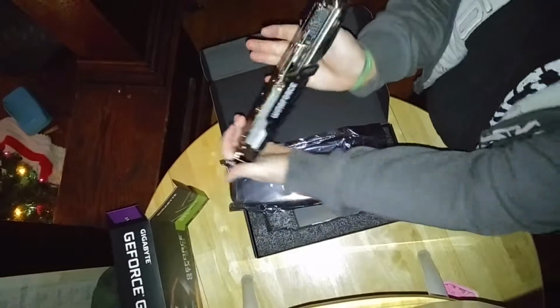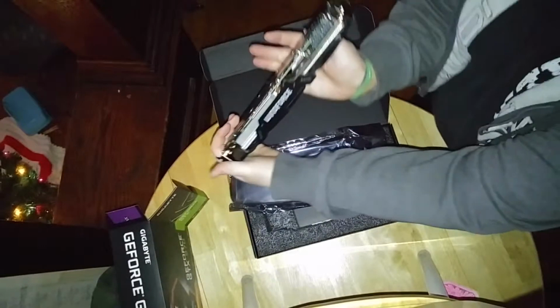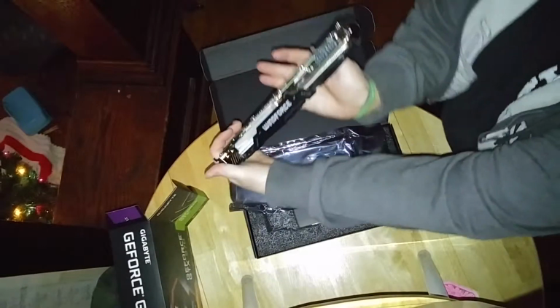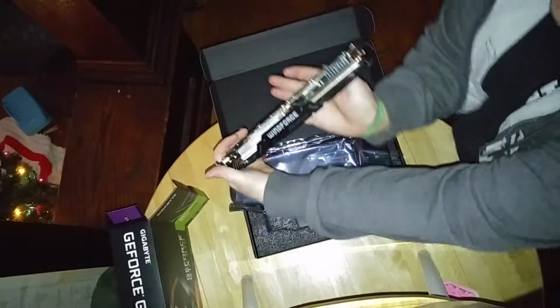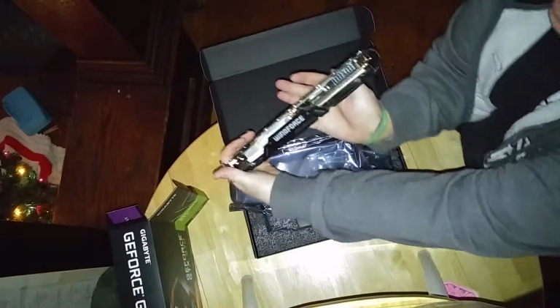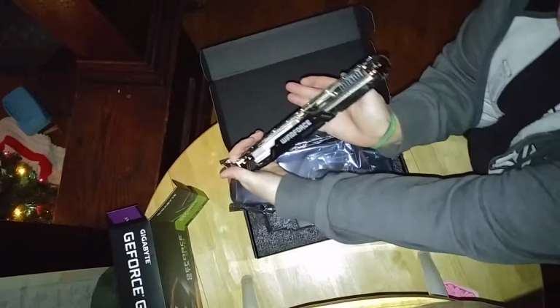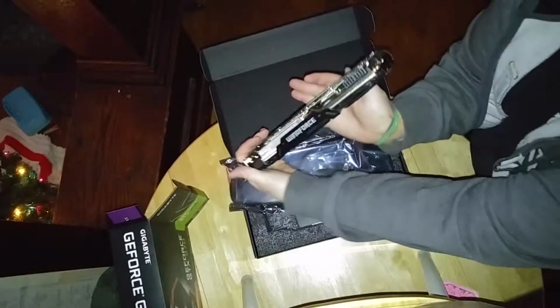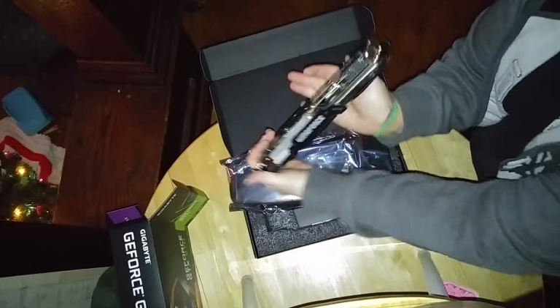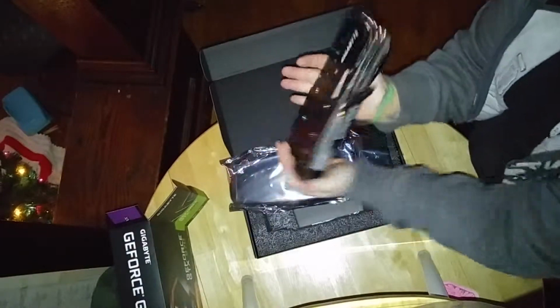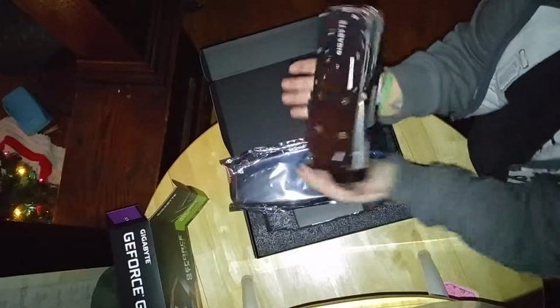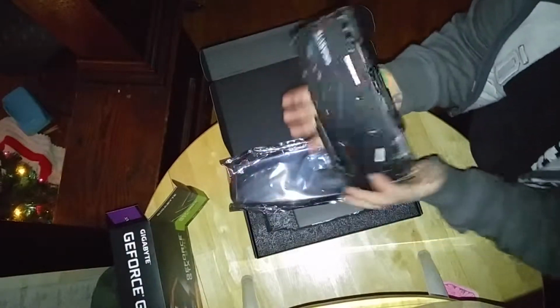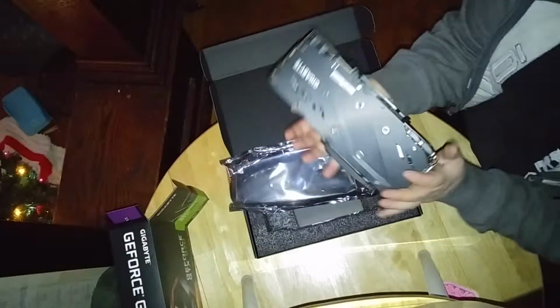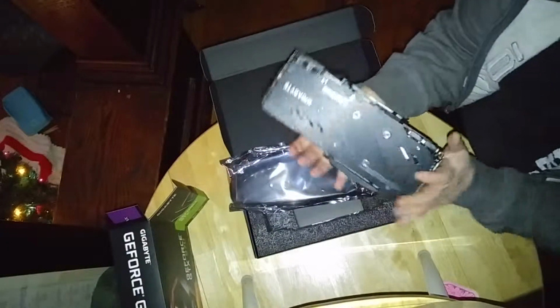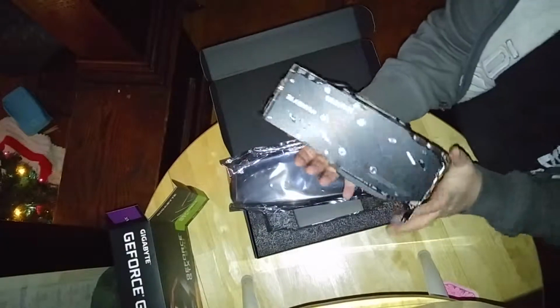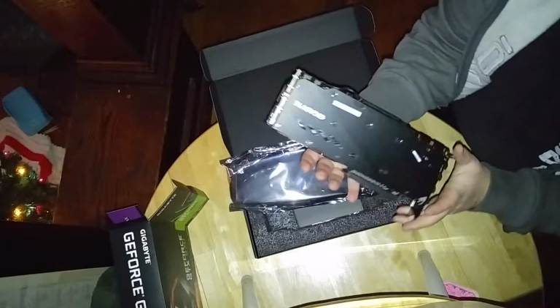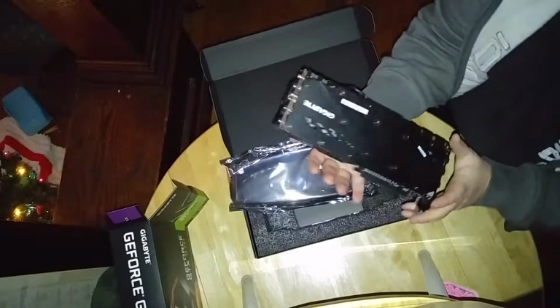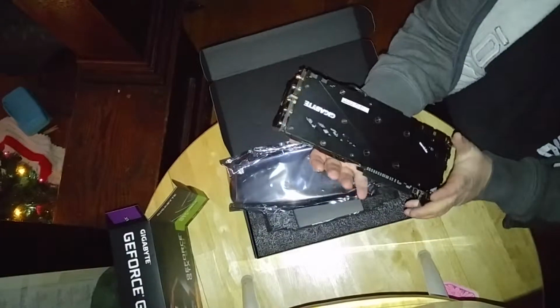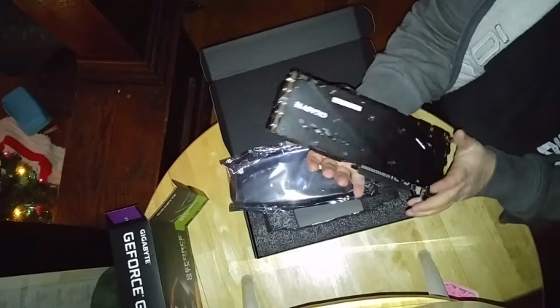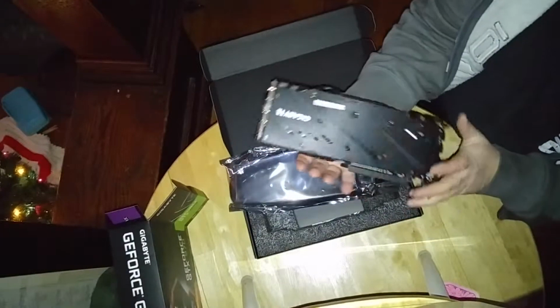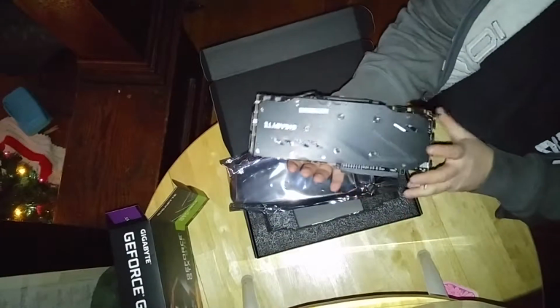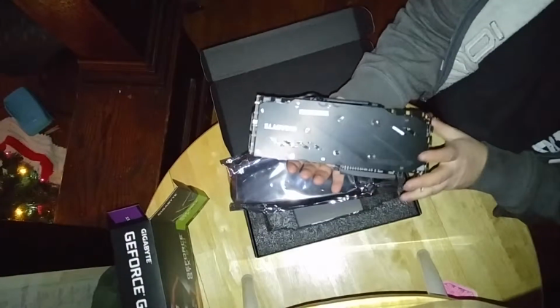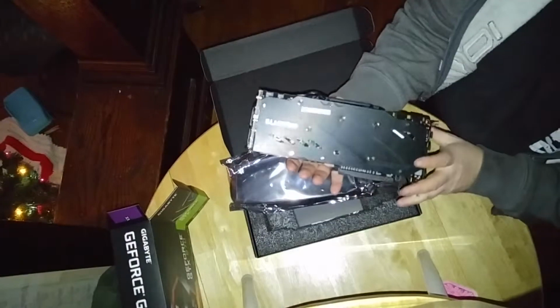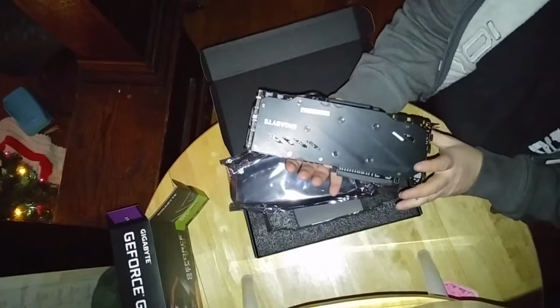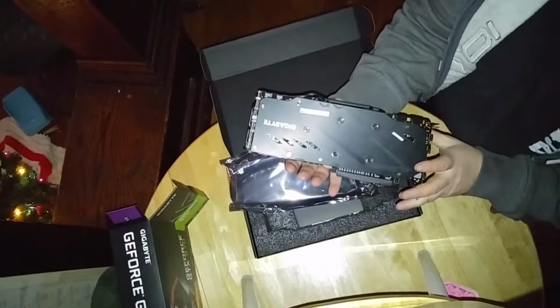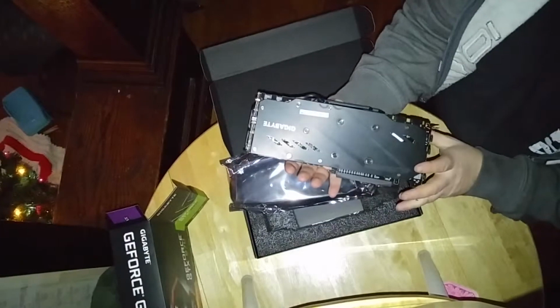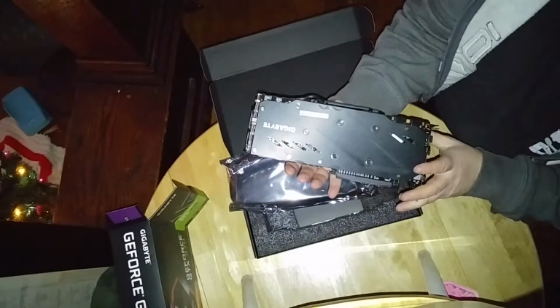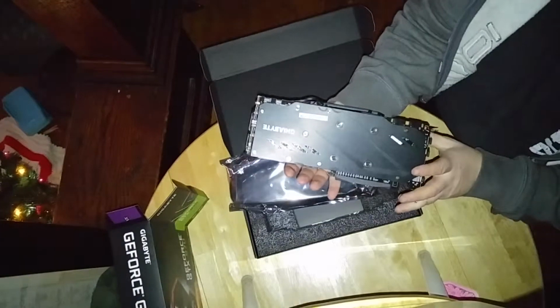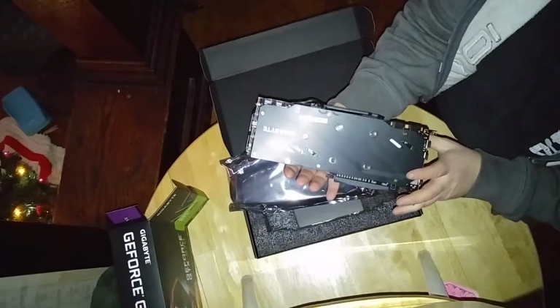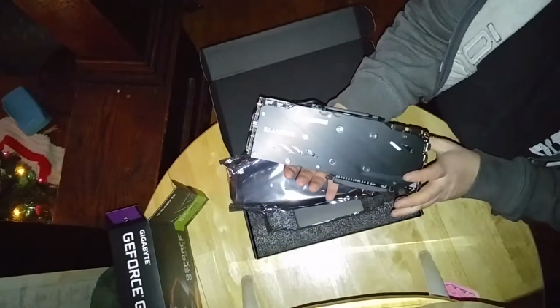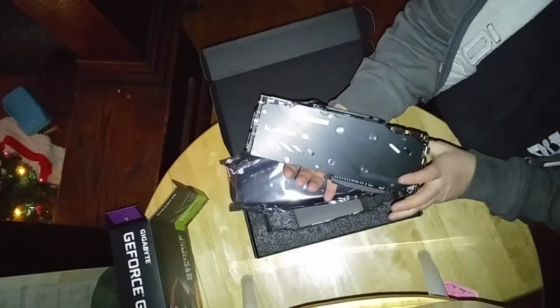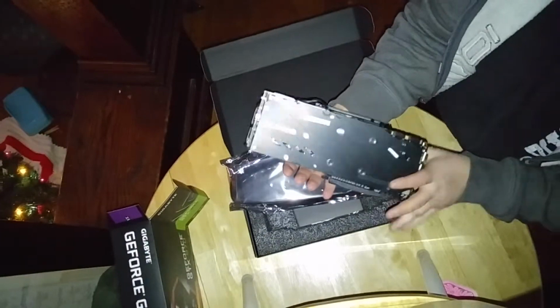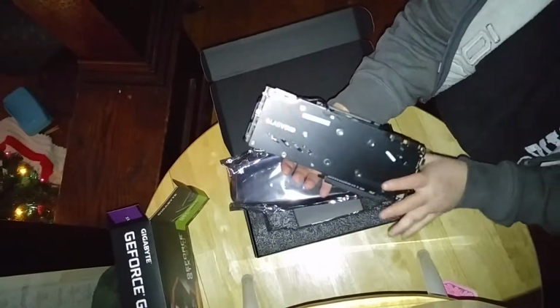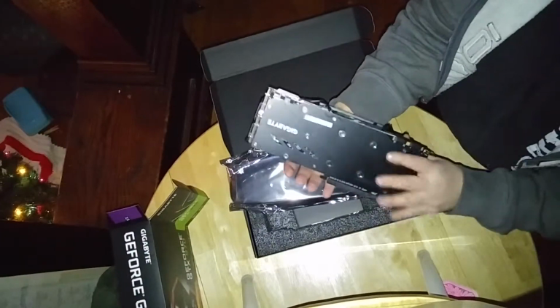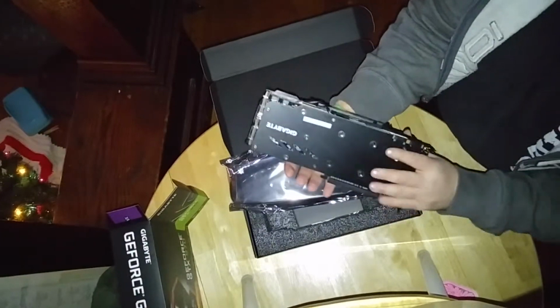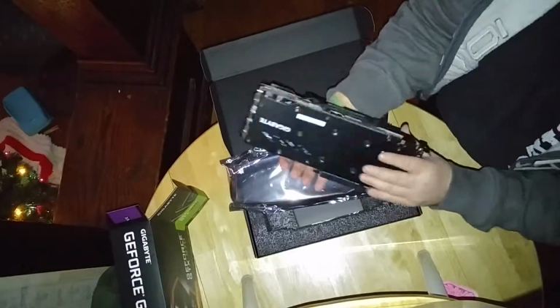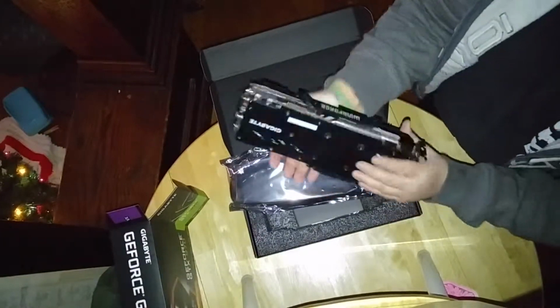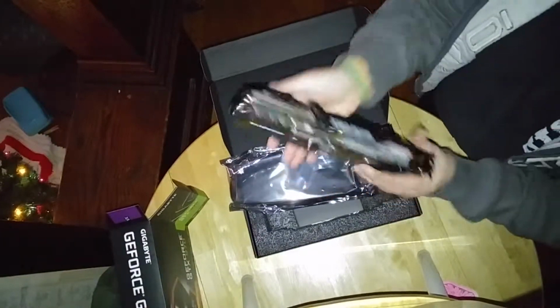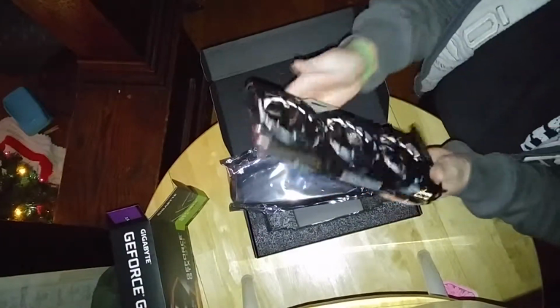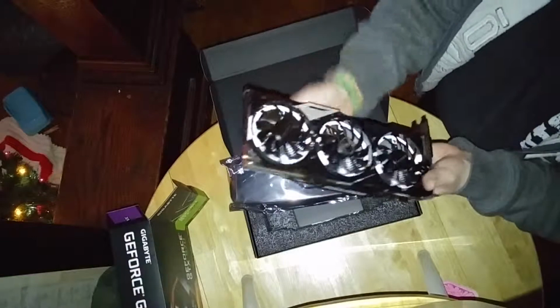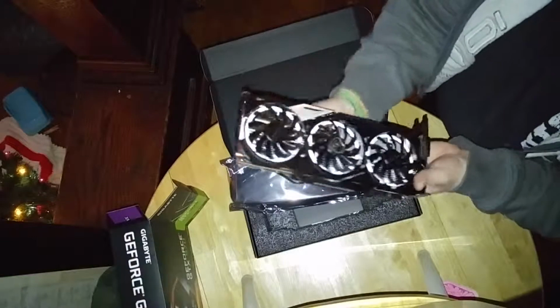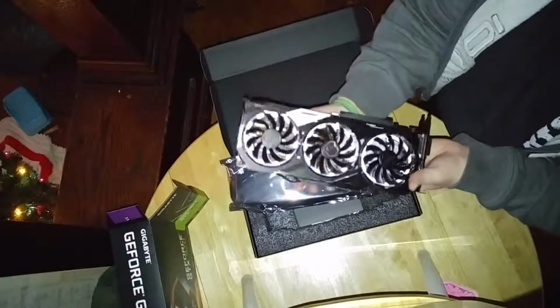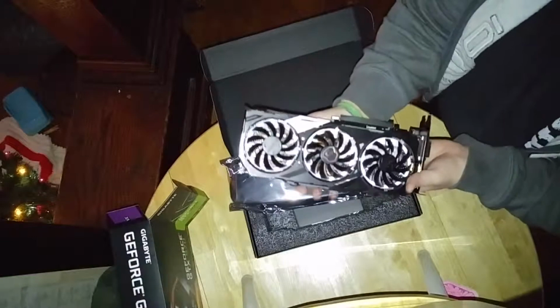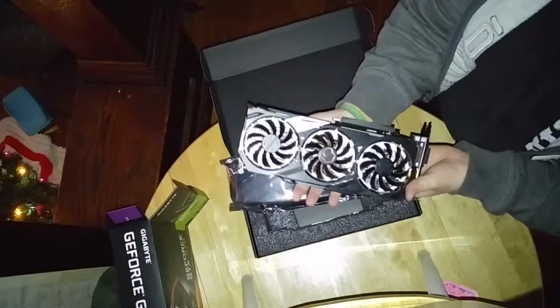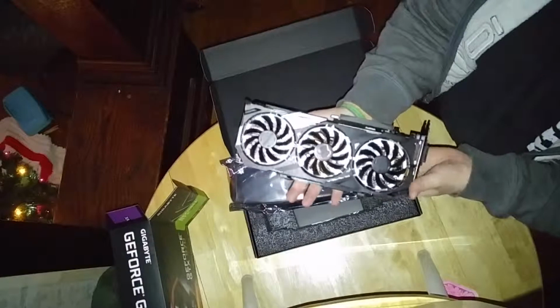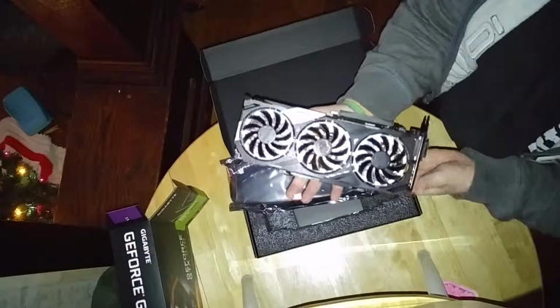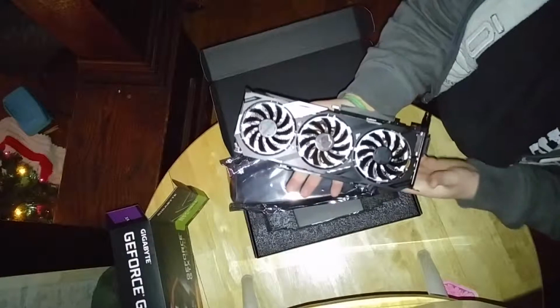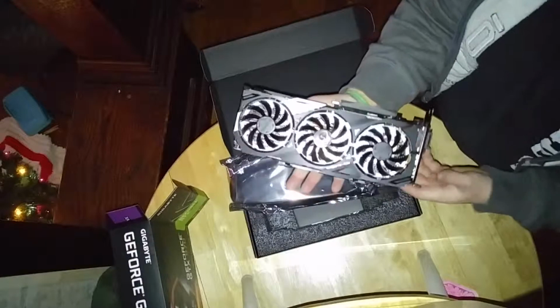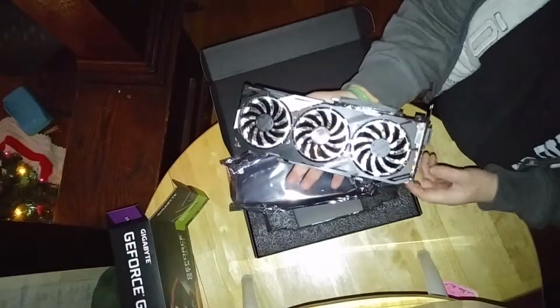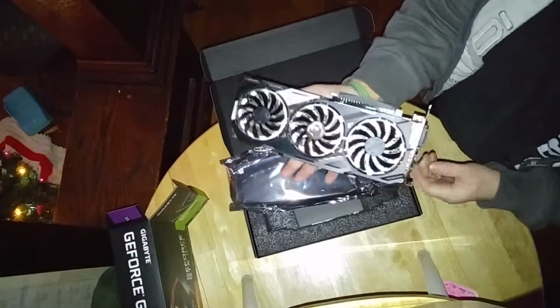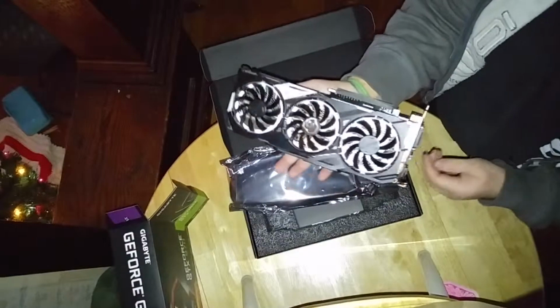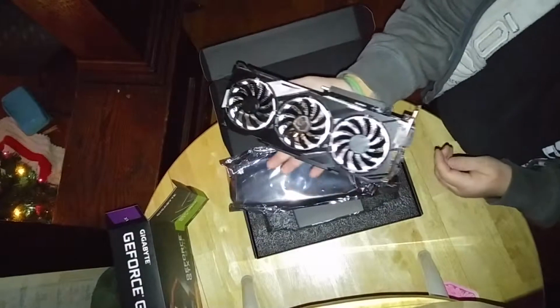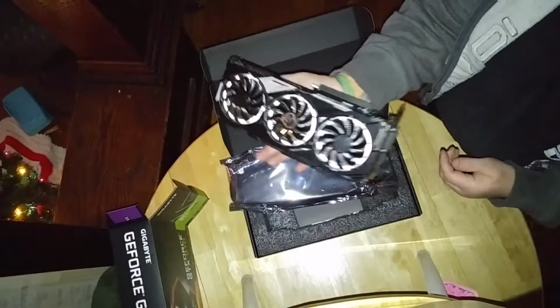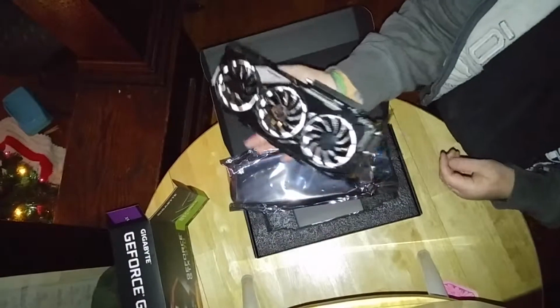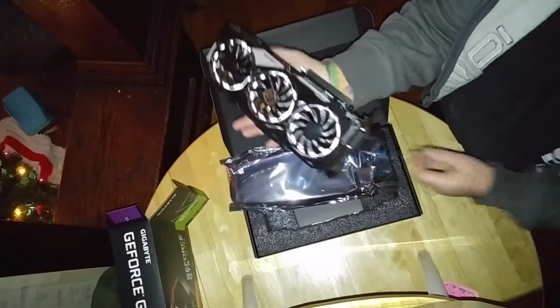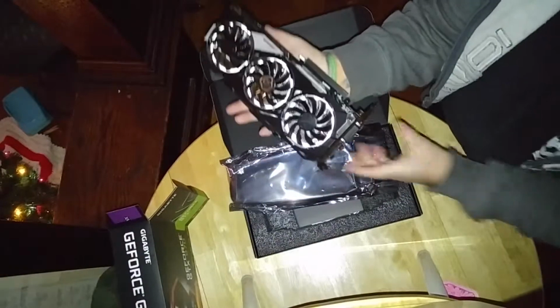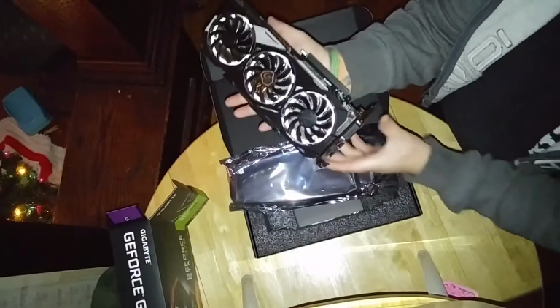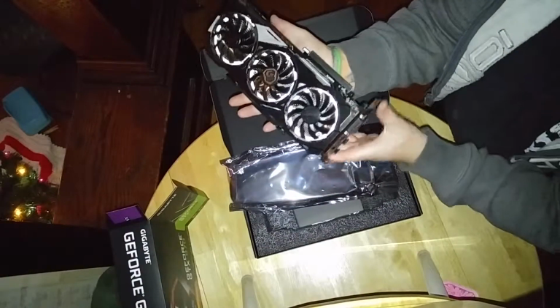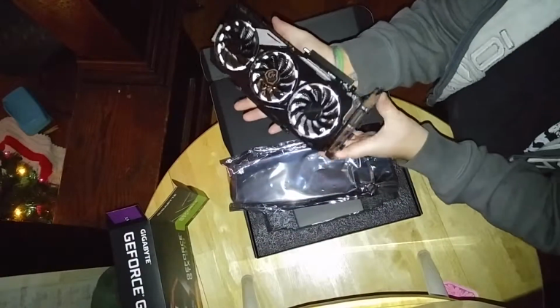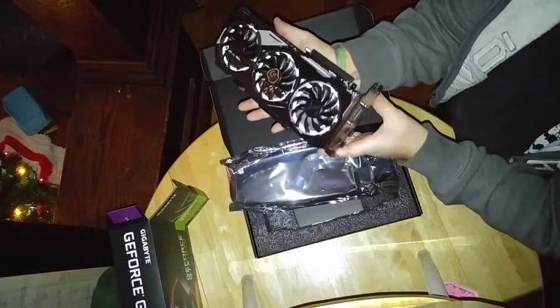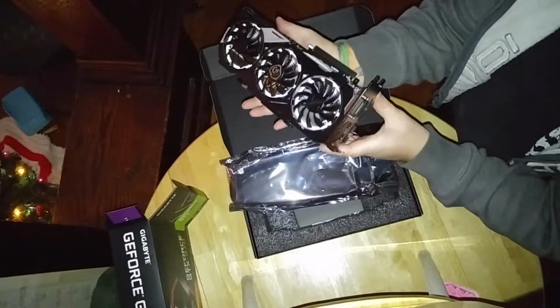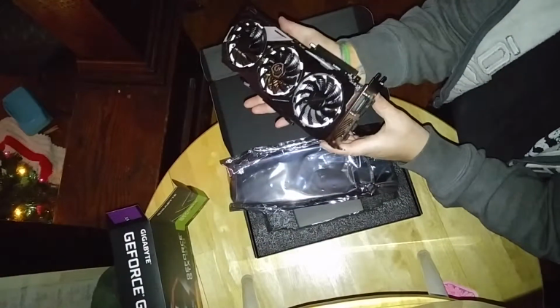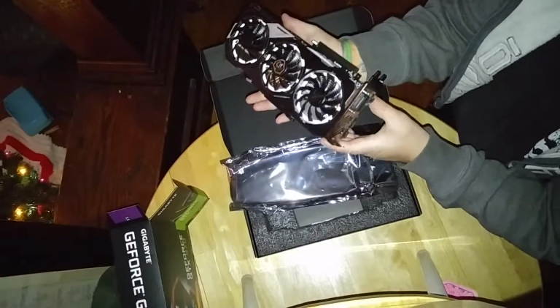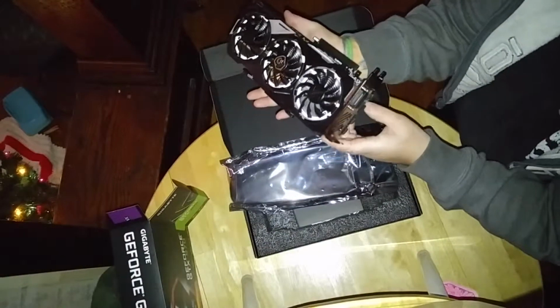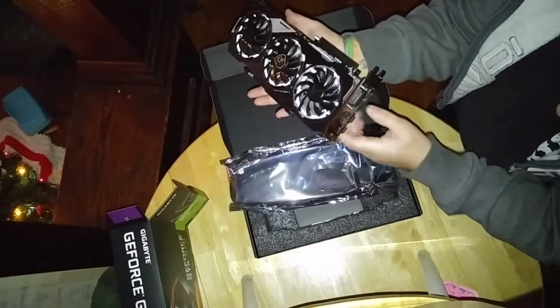Windforce logo. Super heavy duty, man. This thing is going to be a monster.